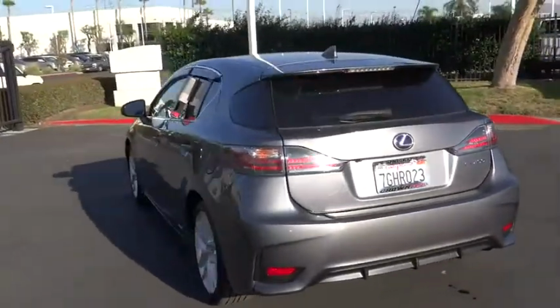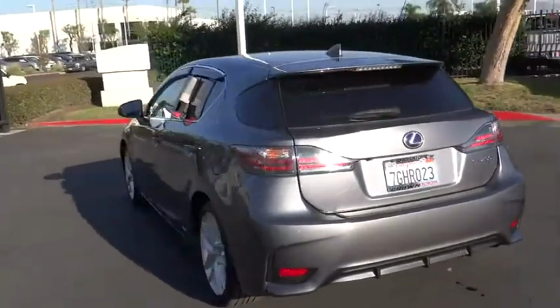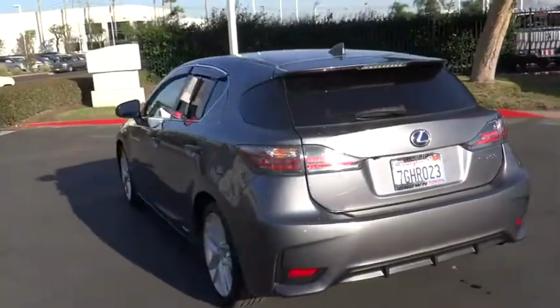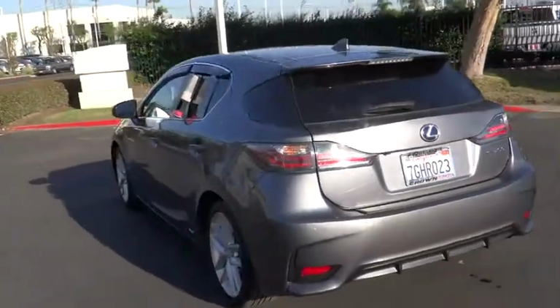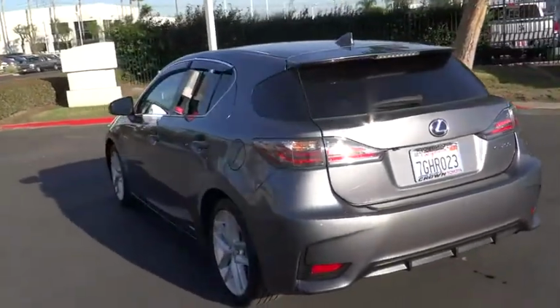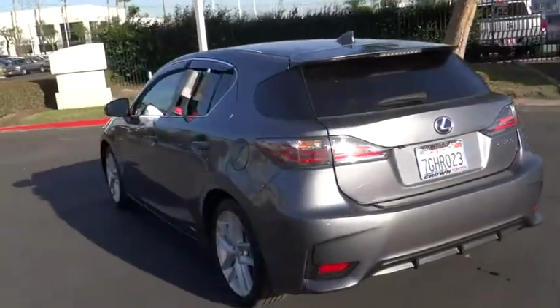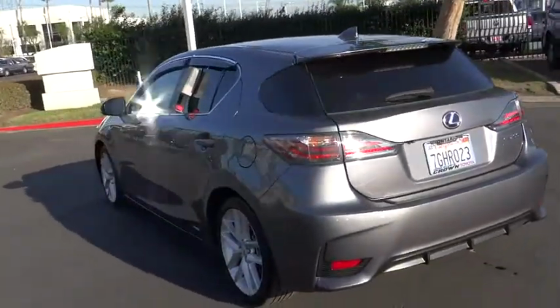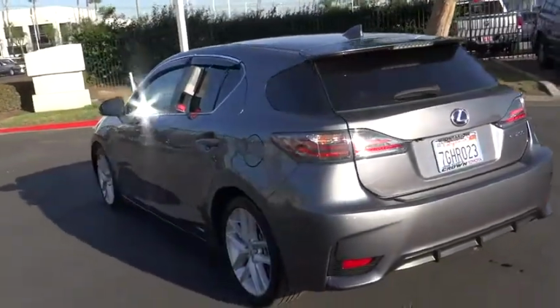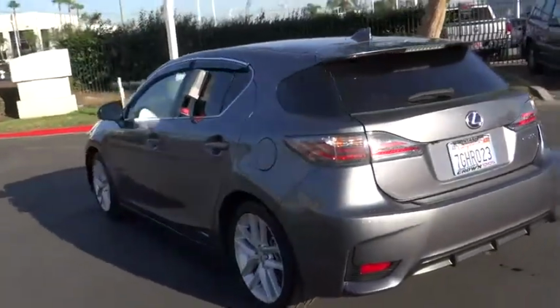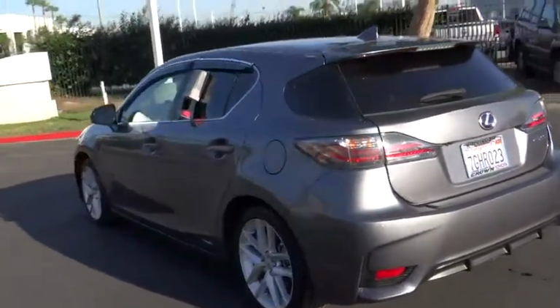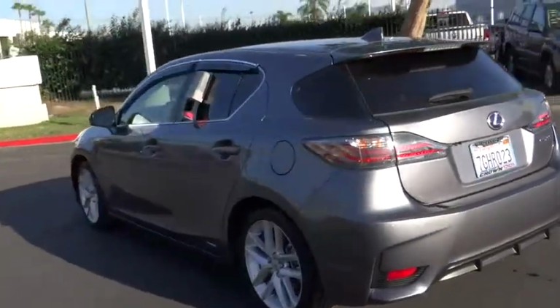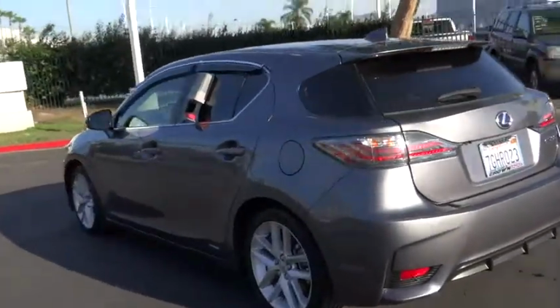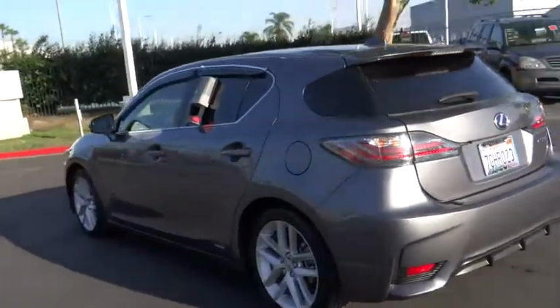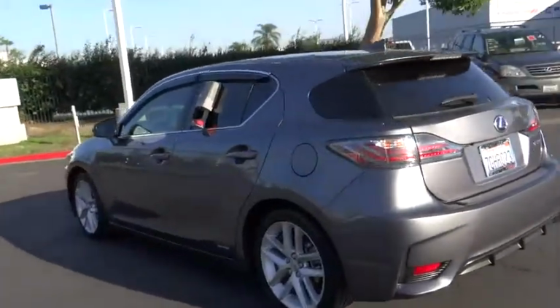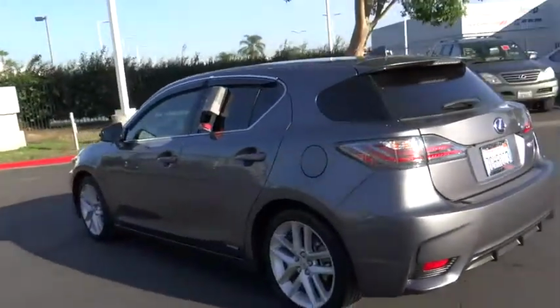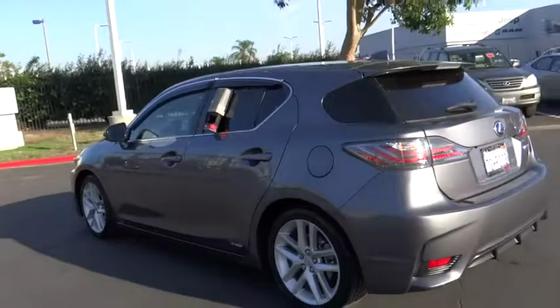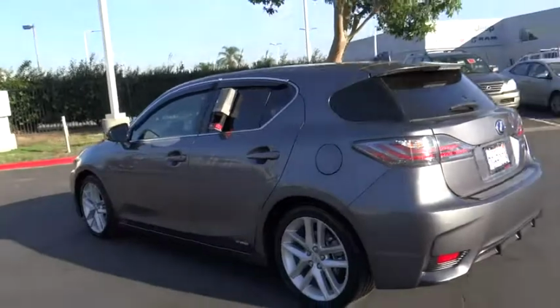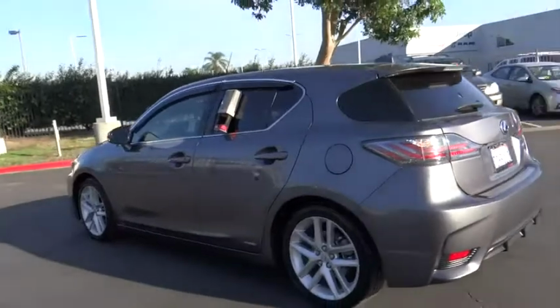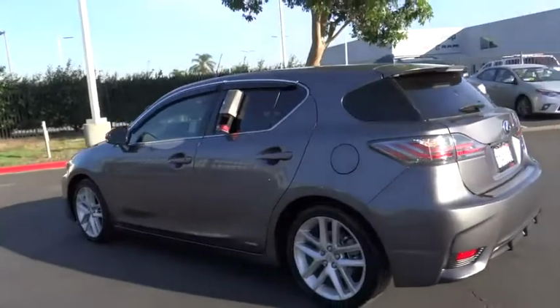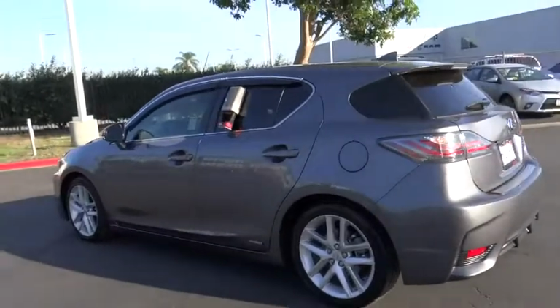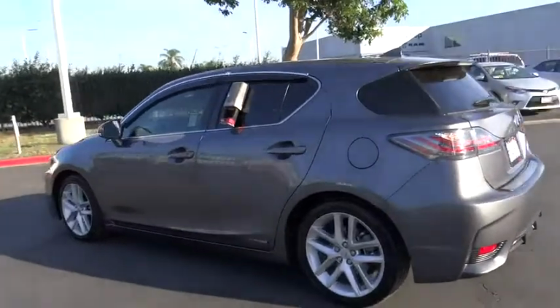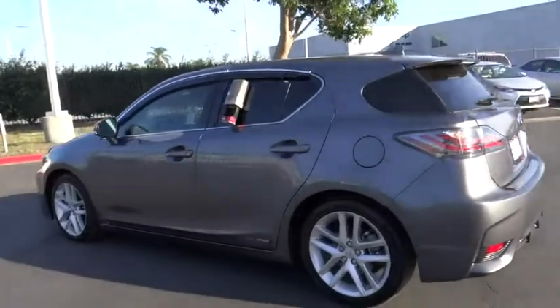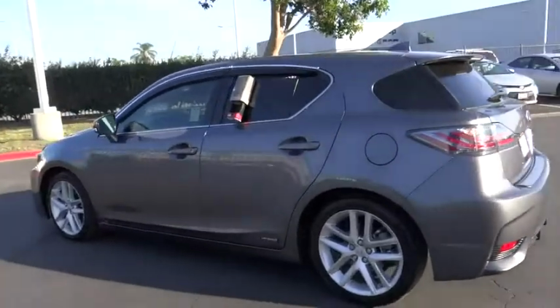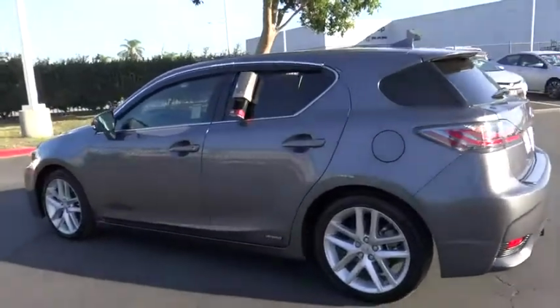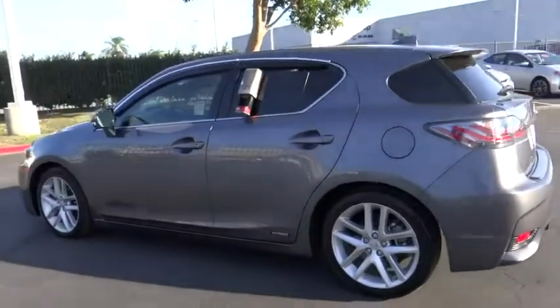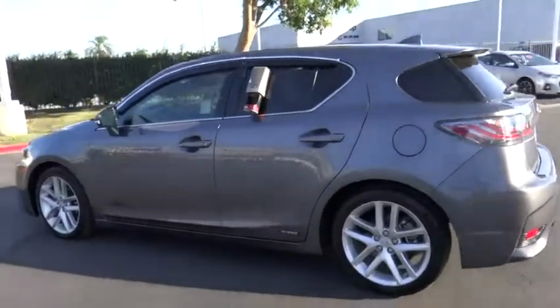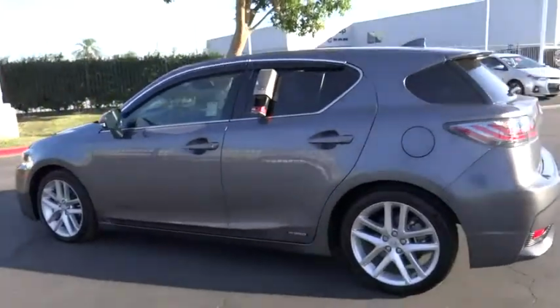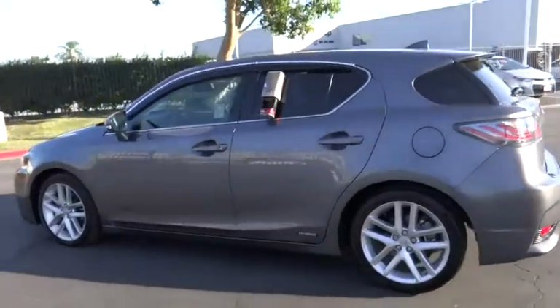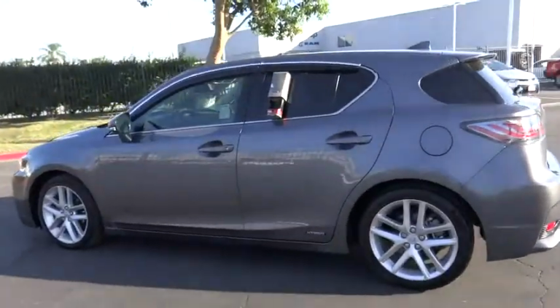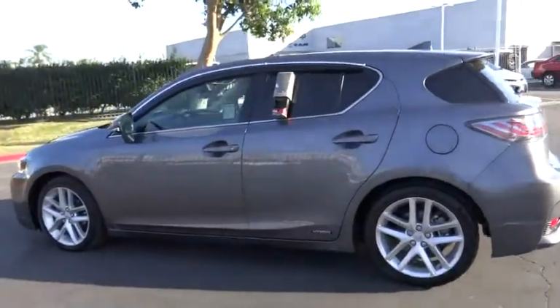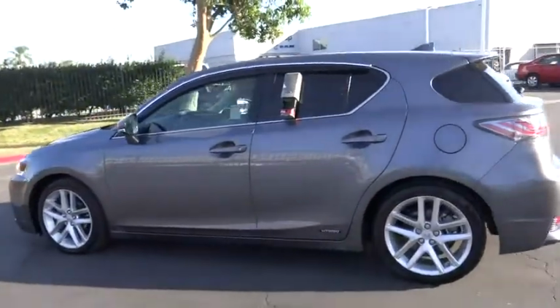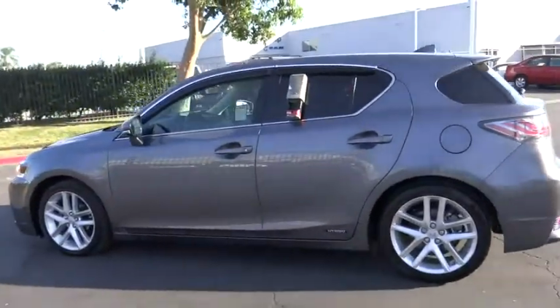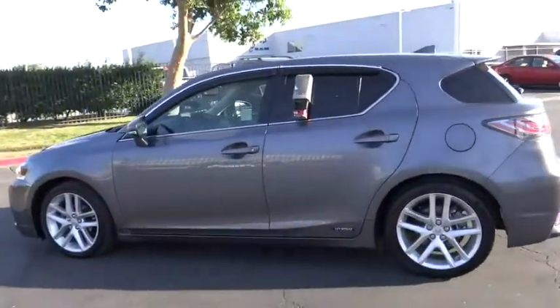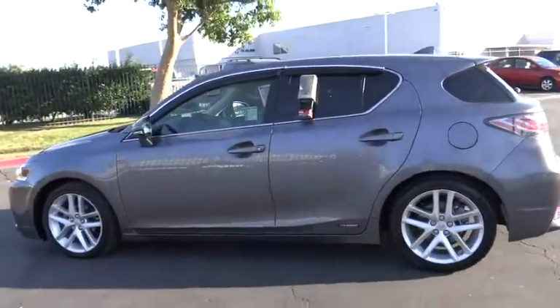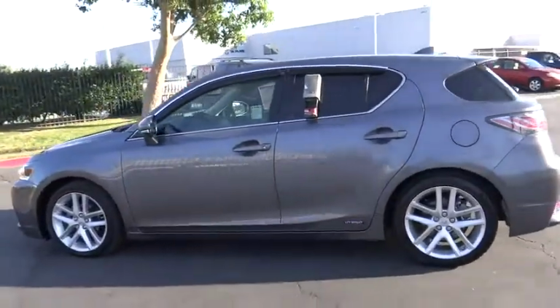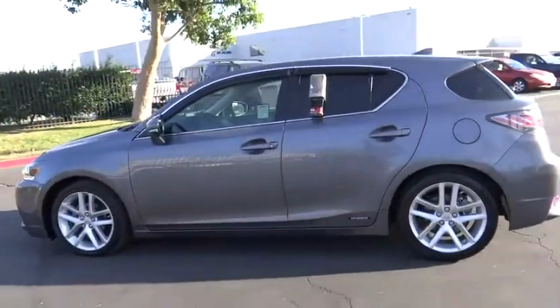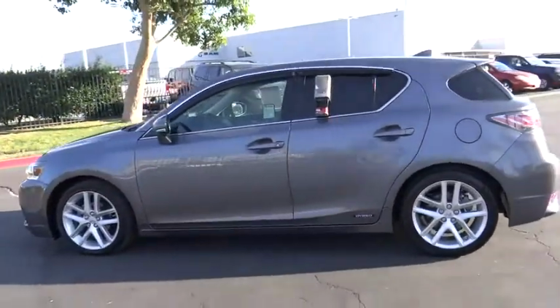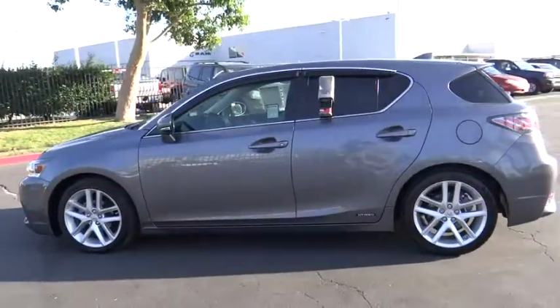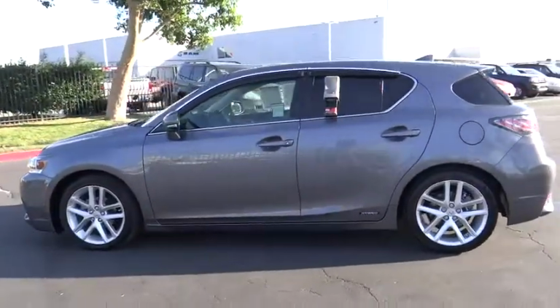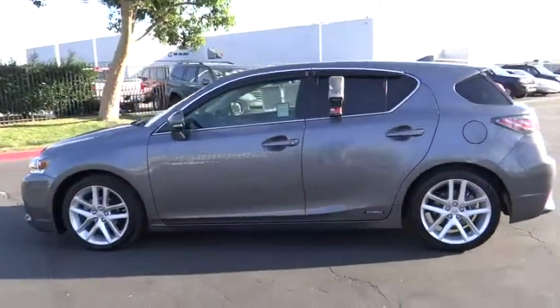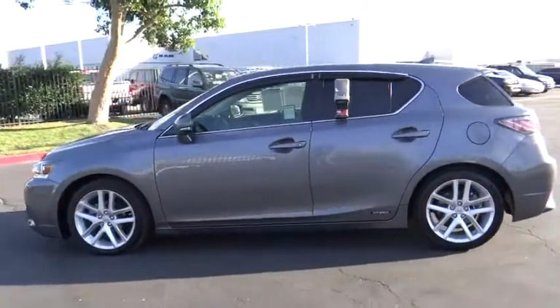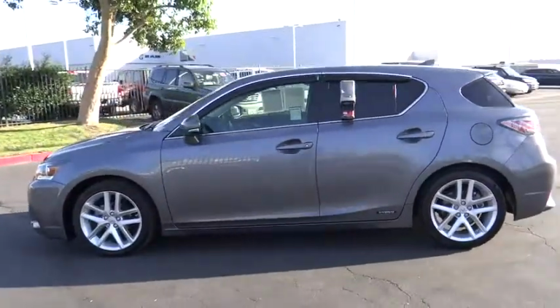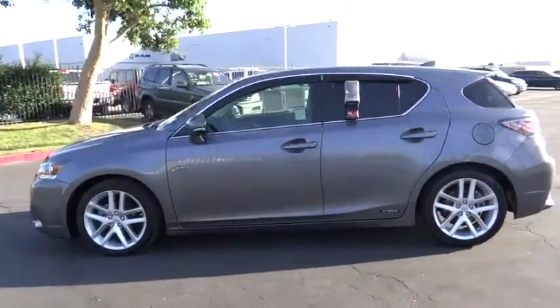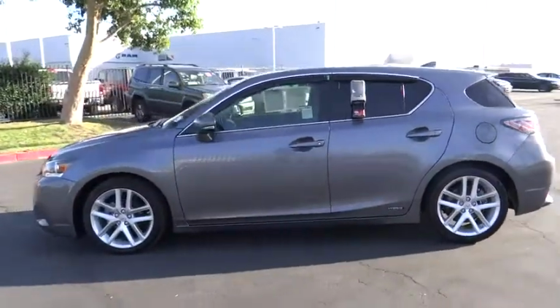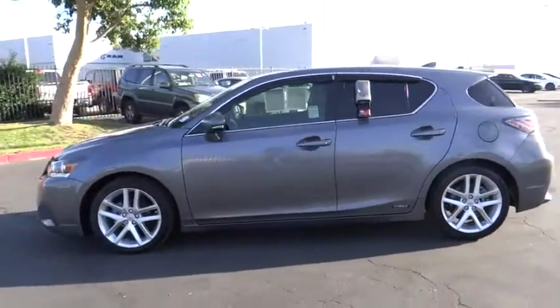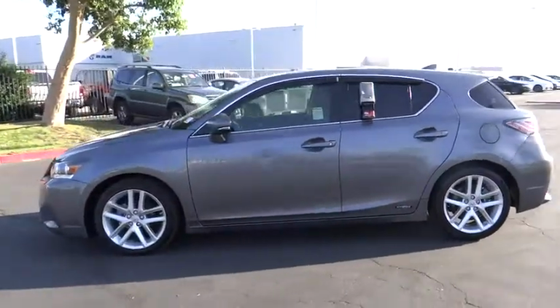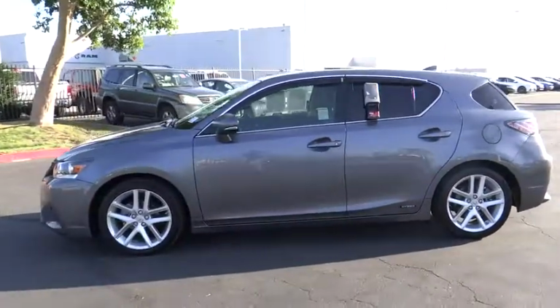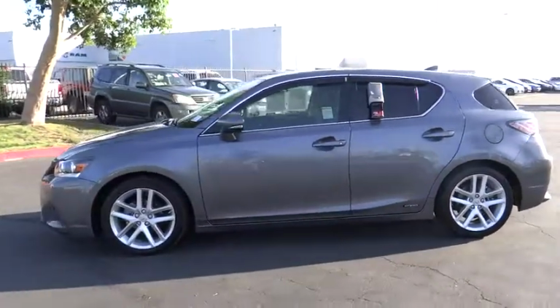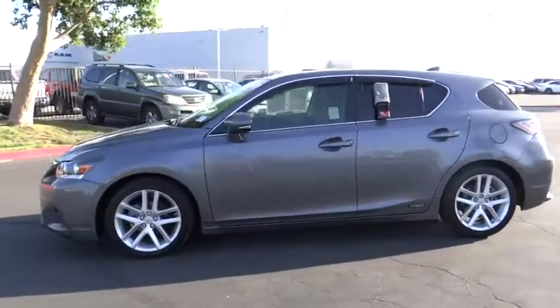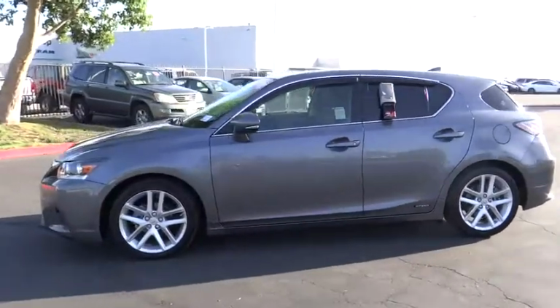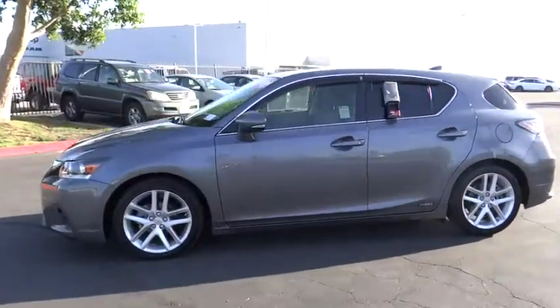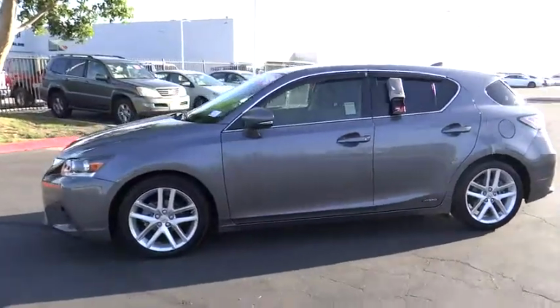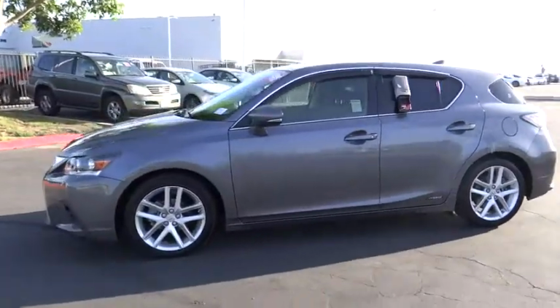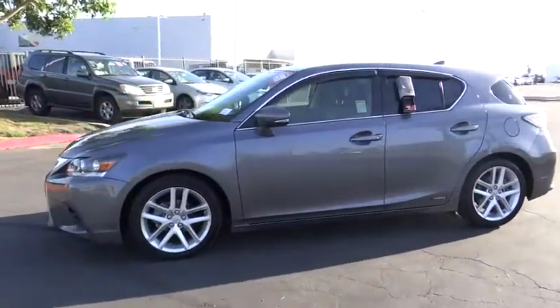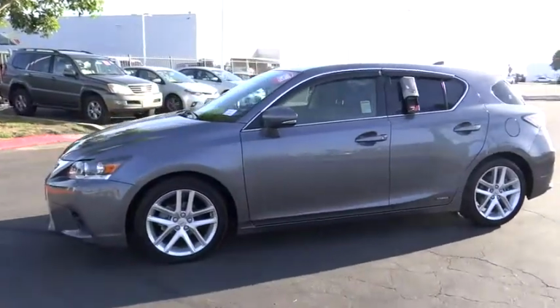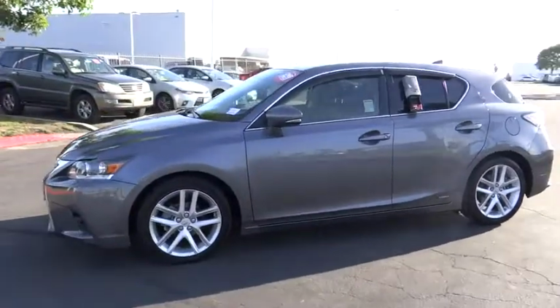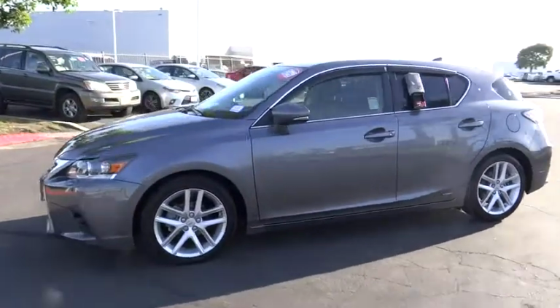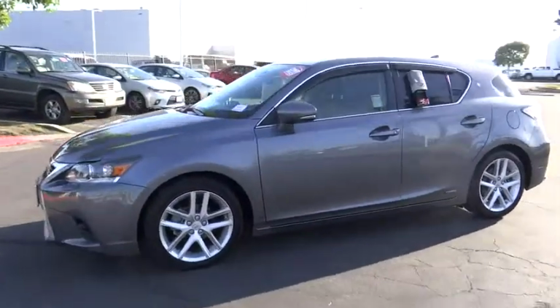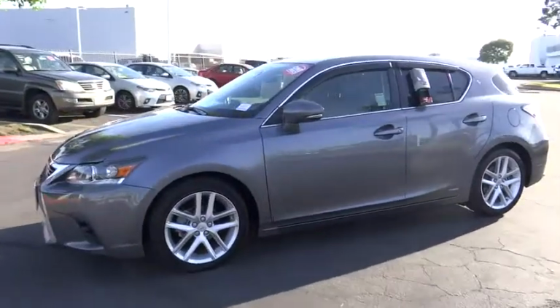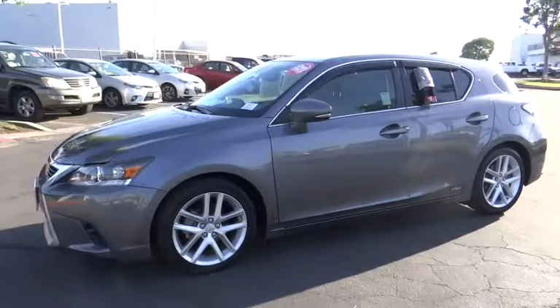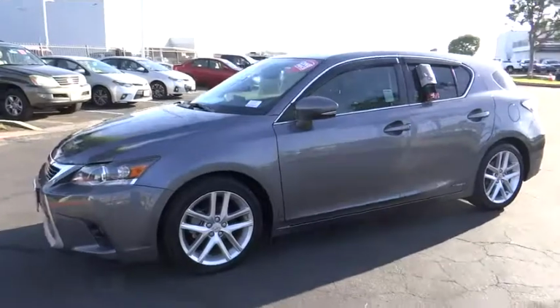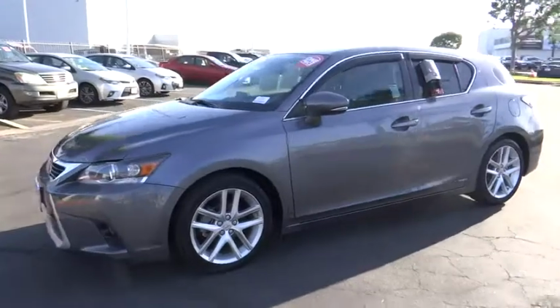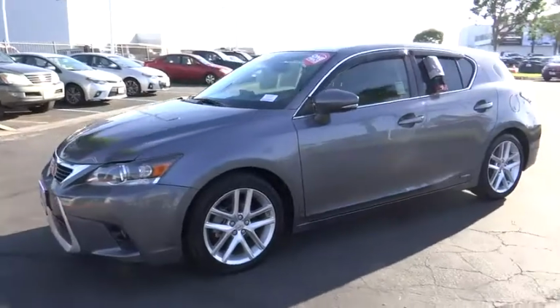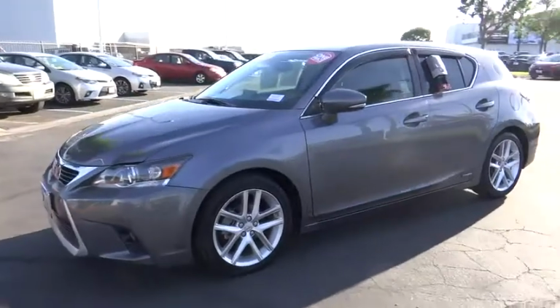This vehicle has less than 40,000 miles. Here are some of this vehicle's great options: traction control, dual airbags.